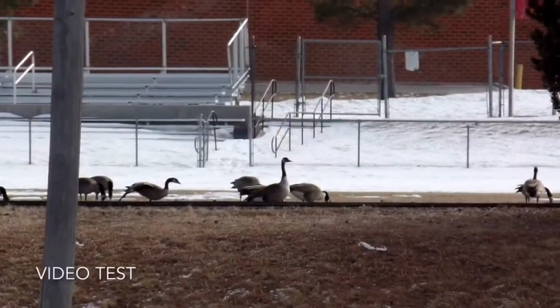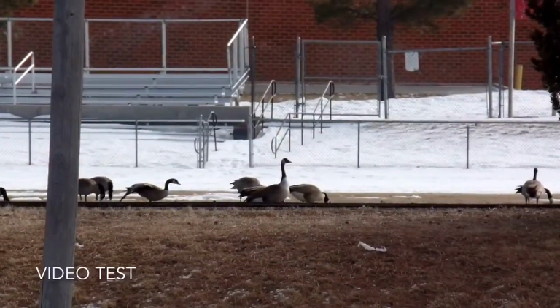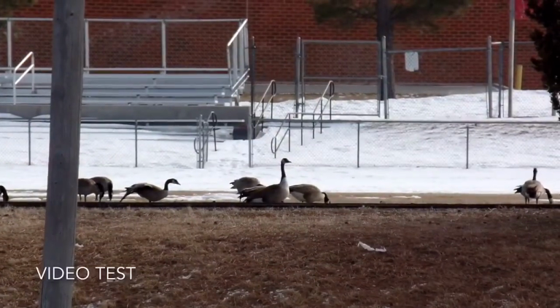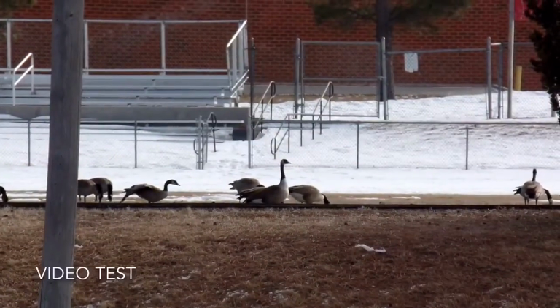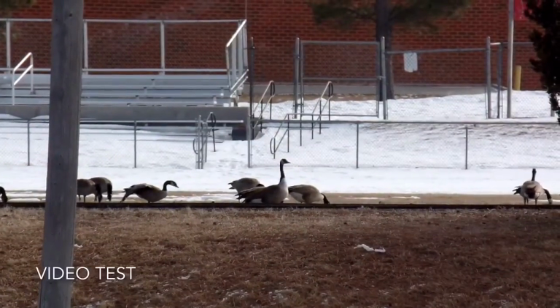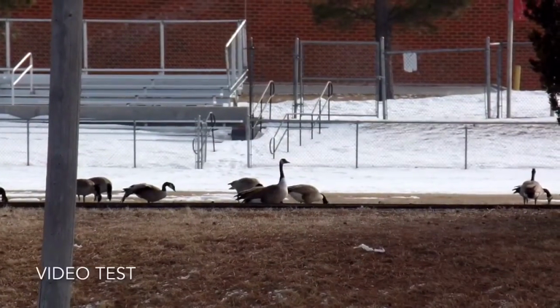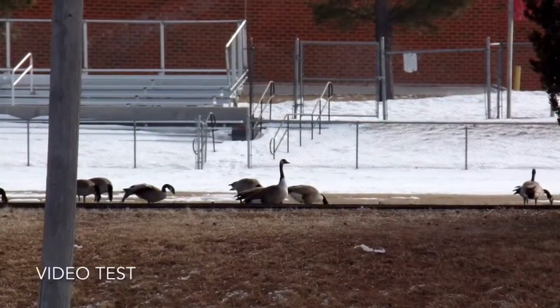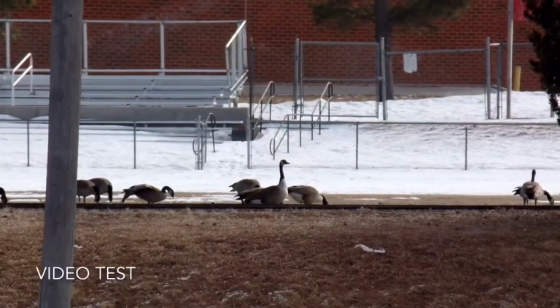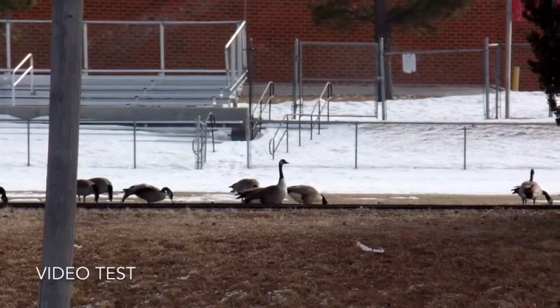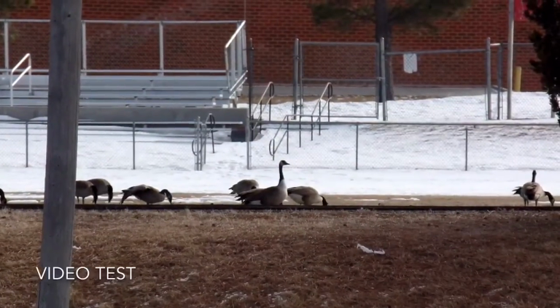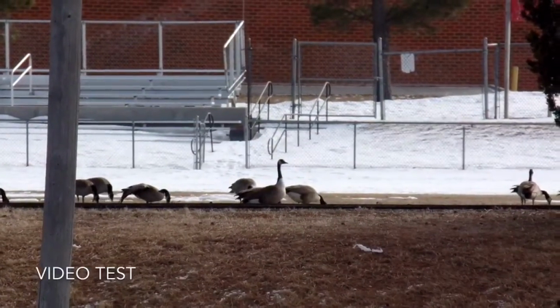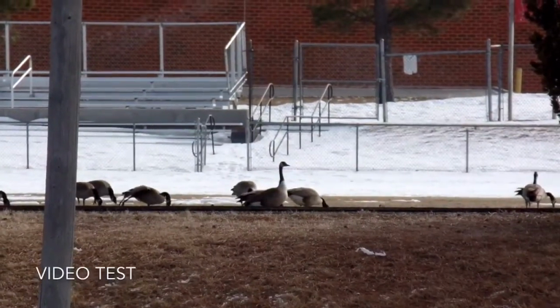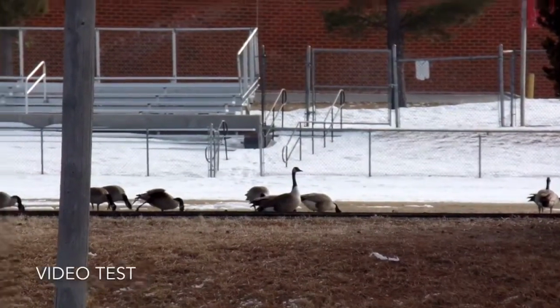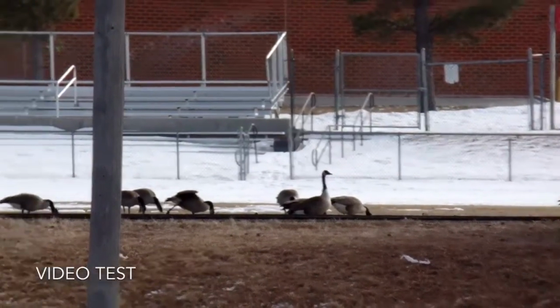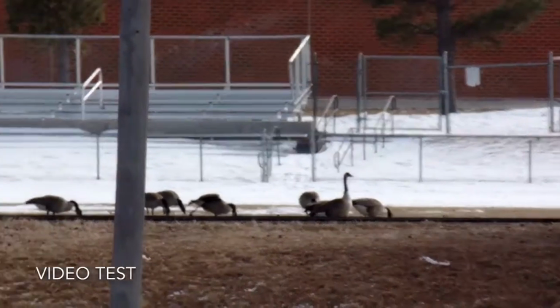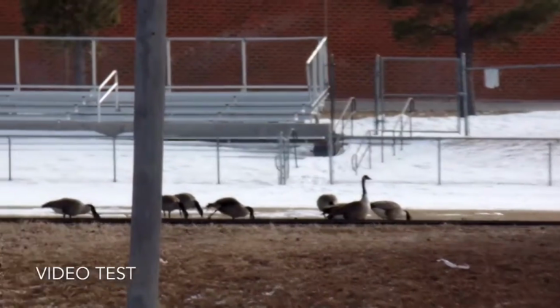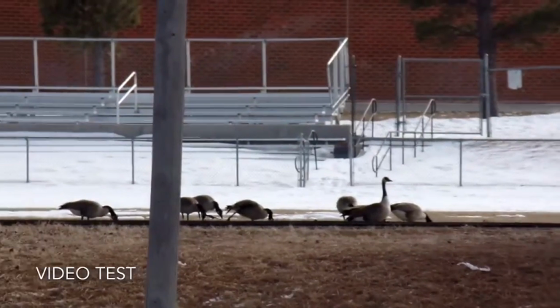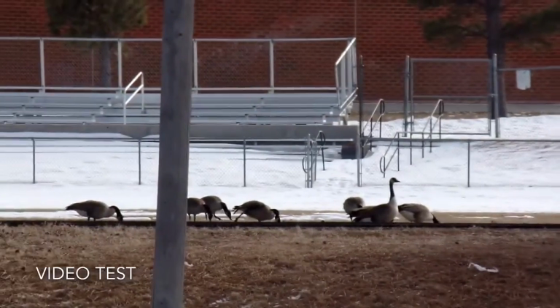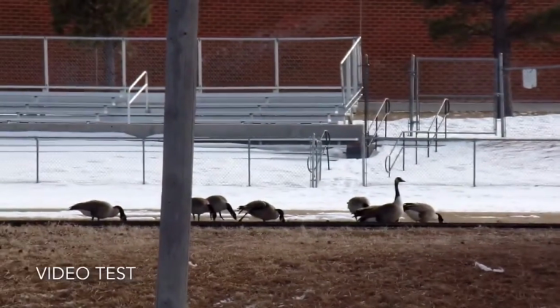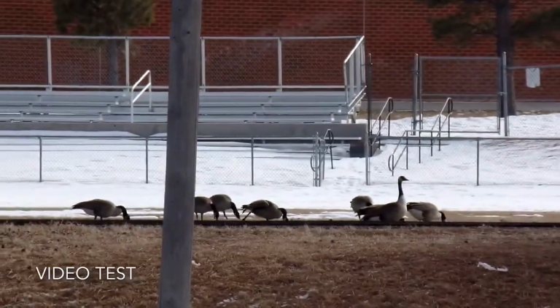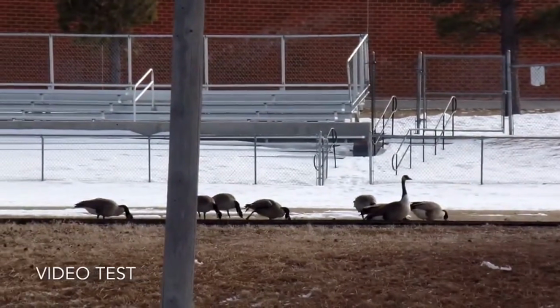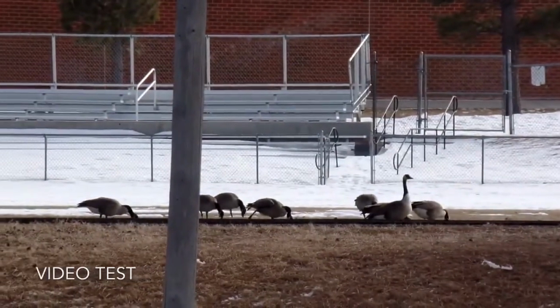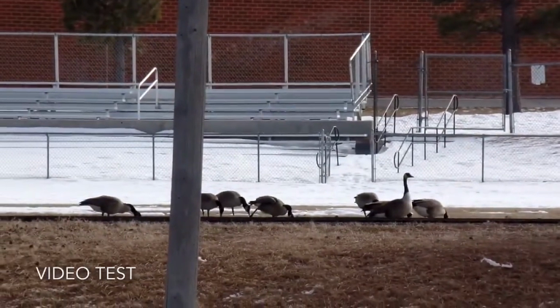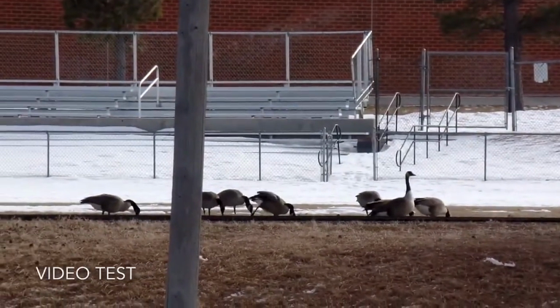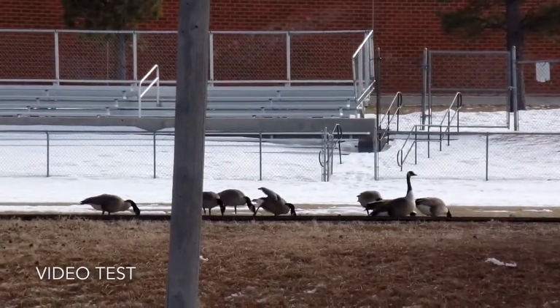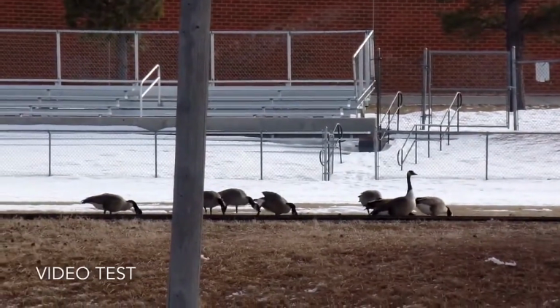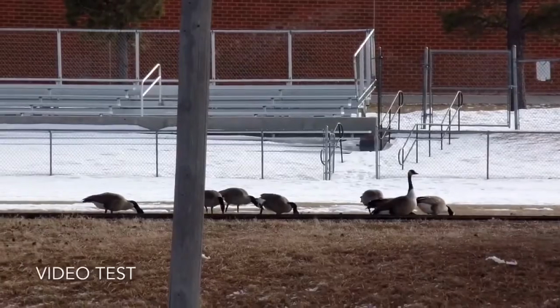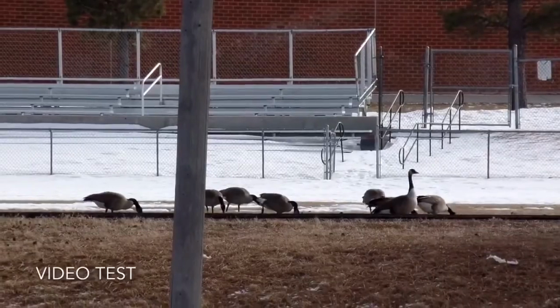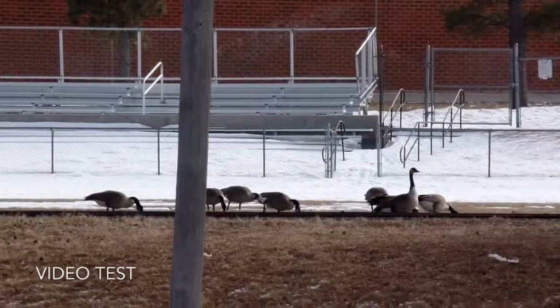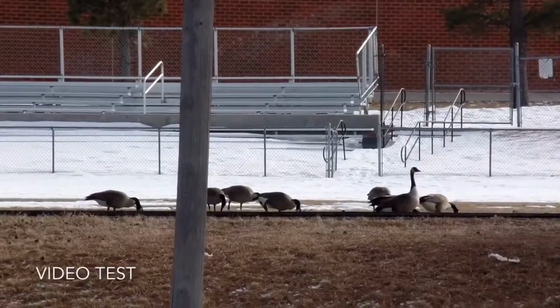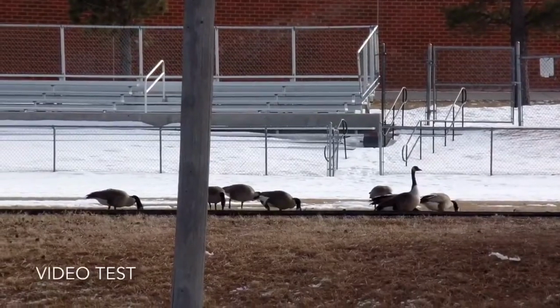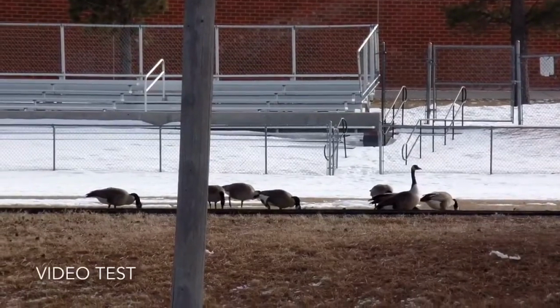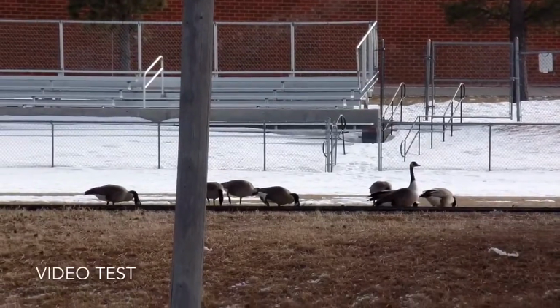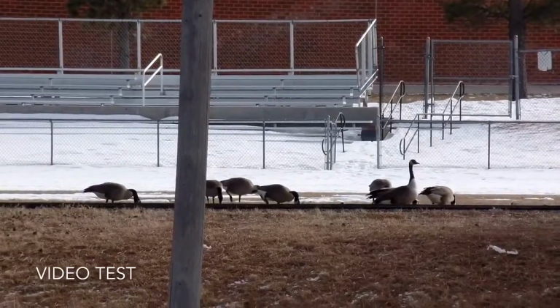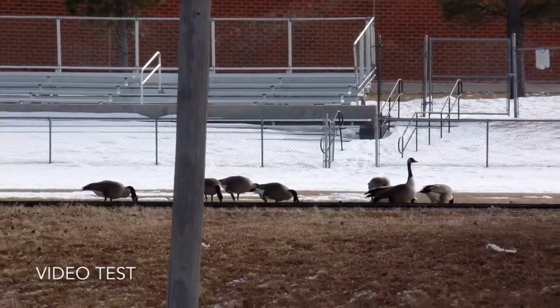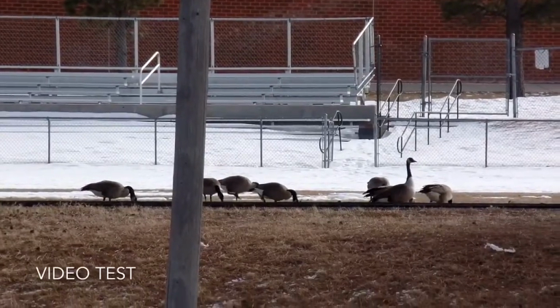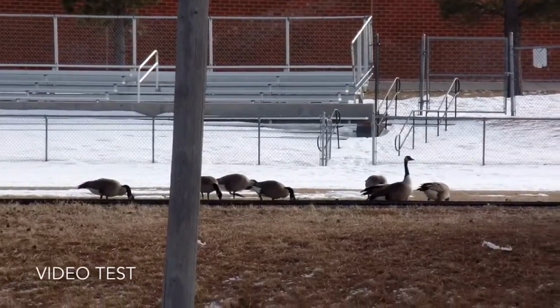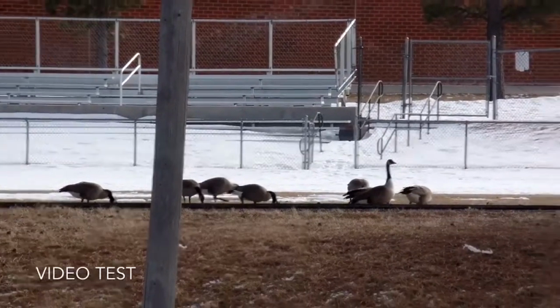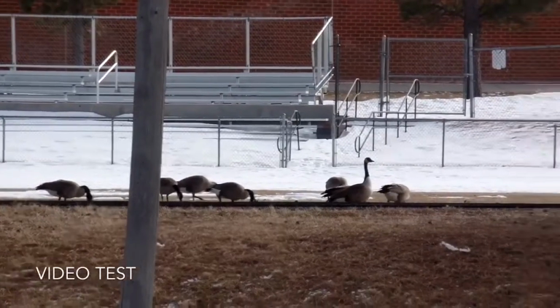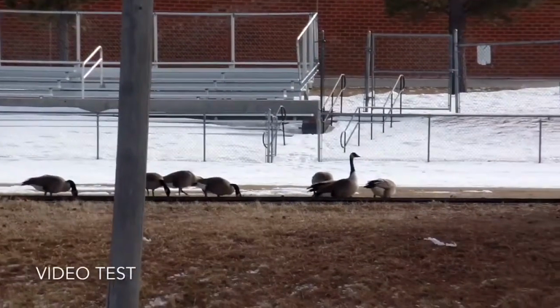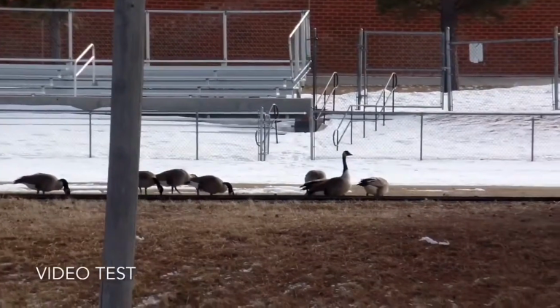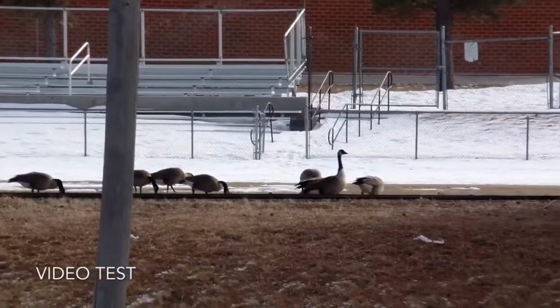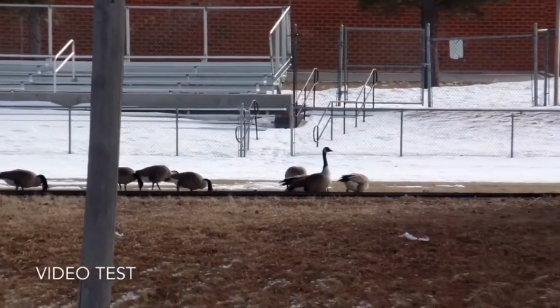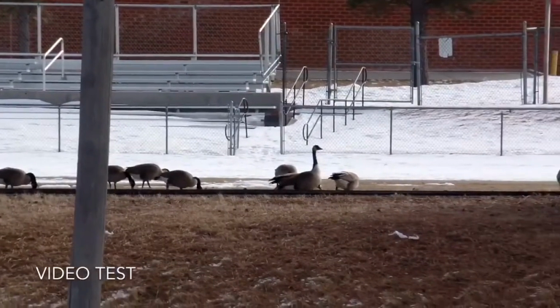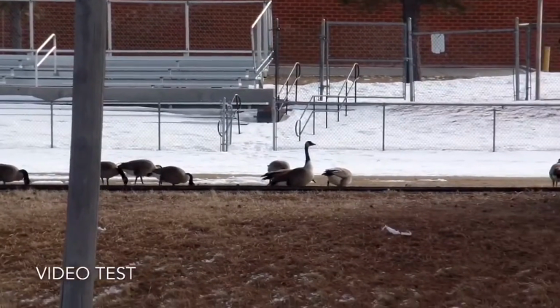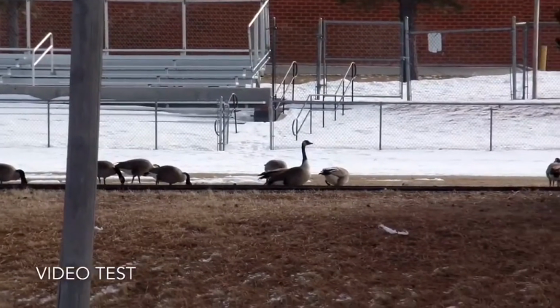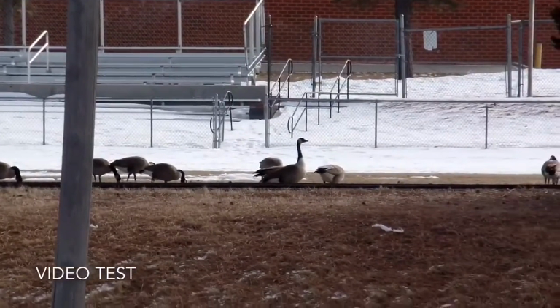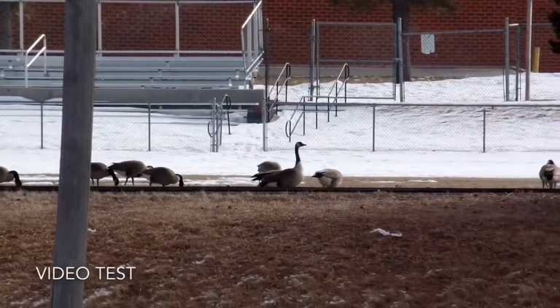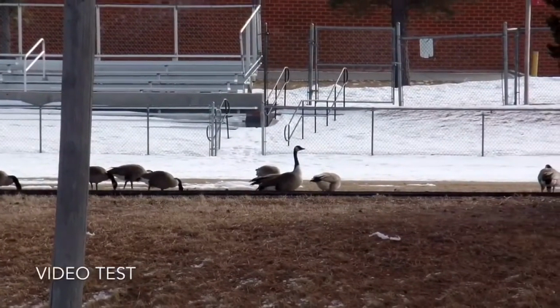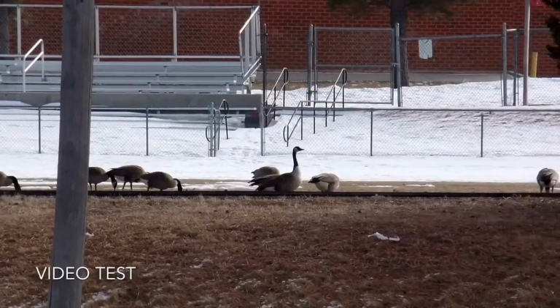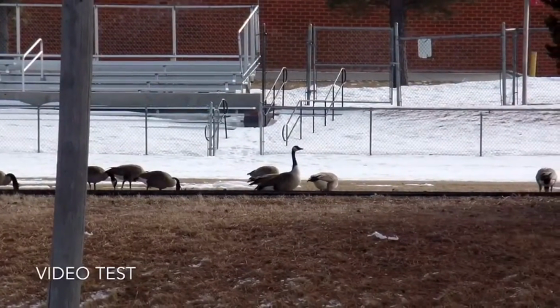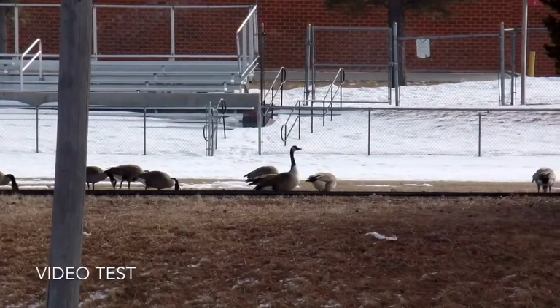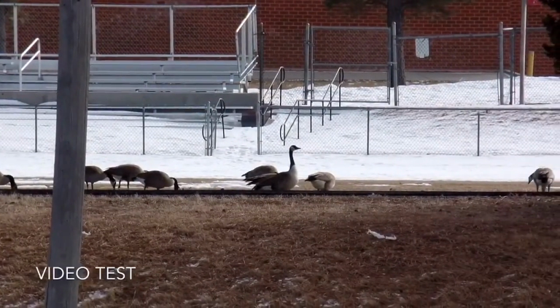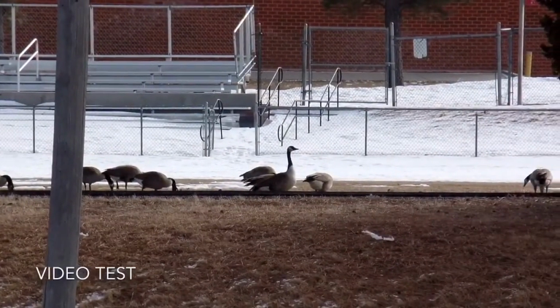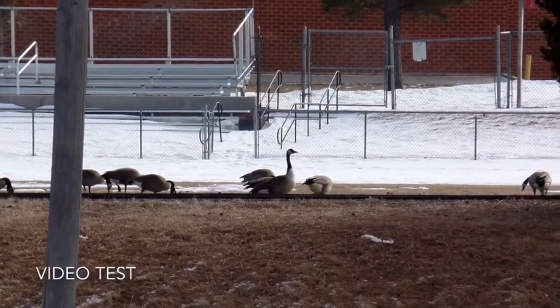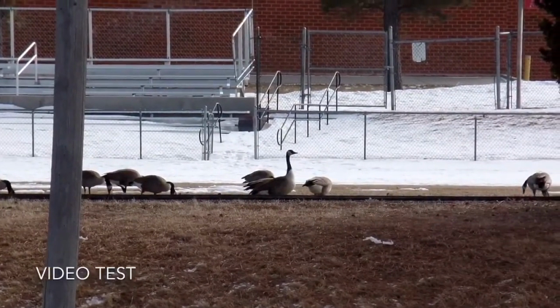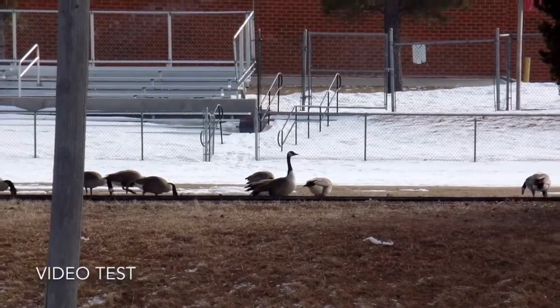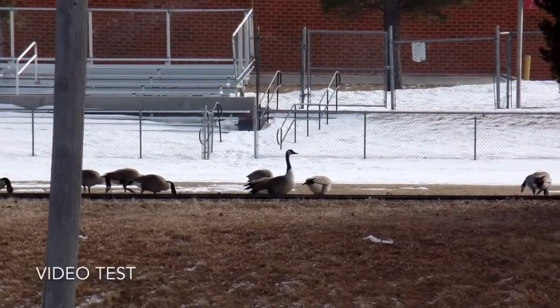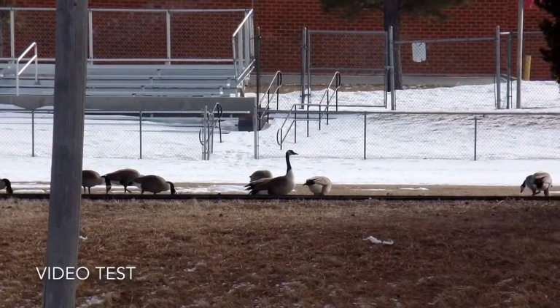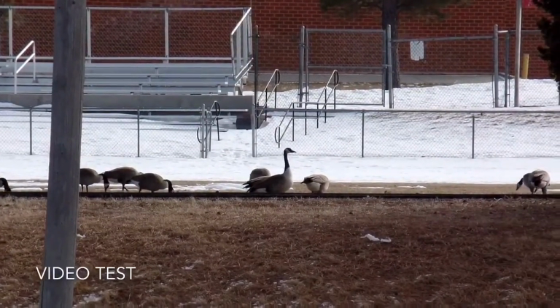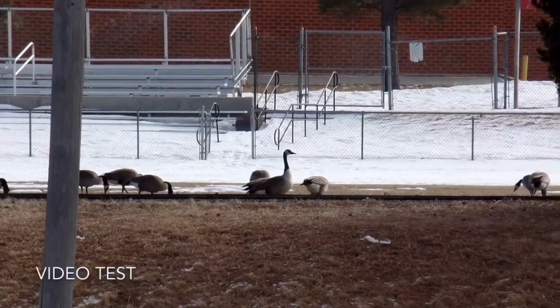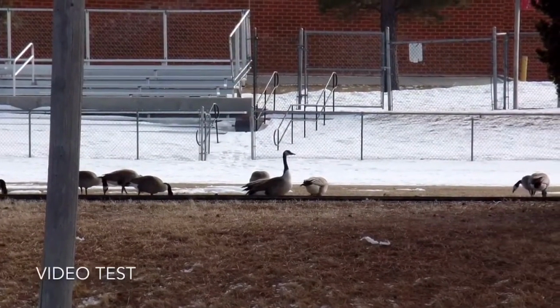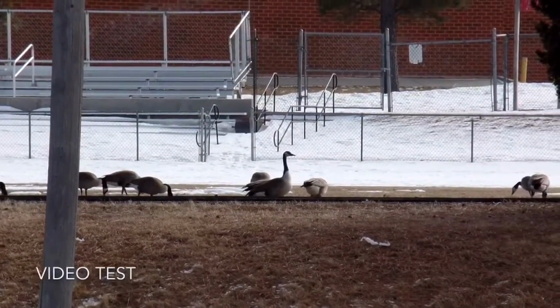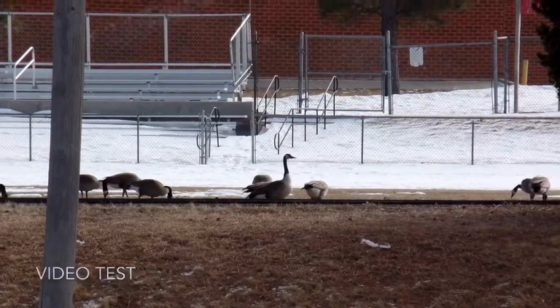Video is in full 1080p — you can zoom in and zoom out, but you do hear a little bit of the motor. Video is pretty nice though.